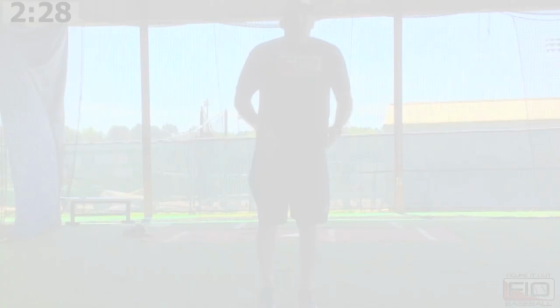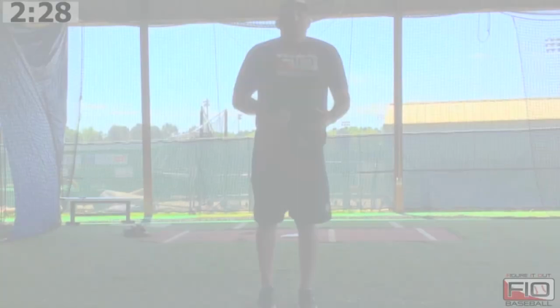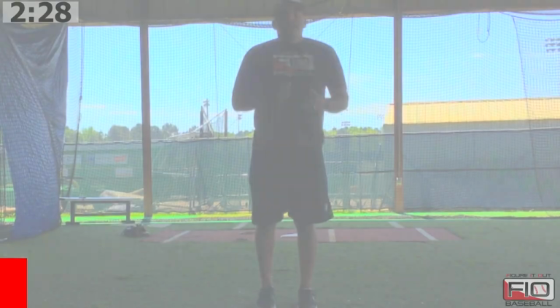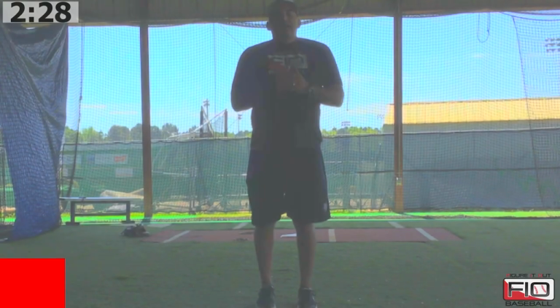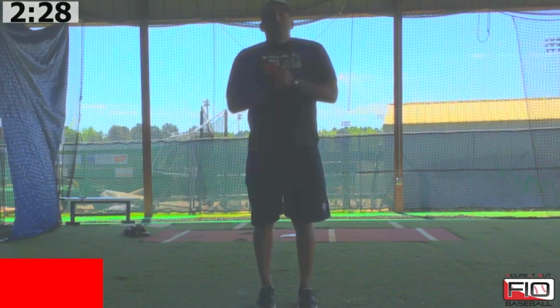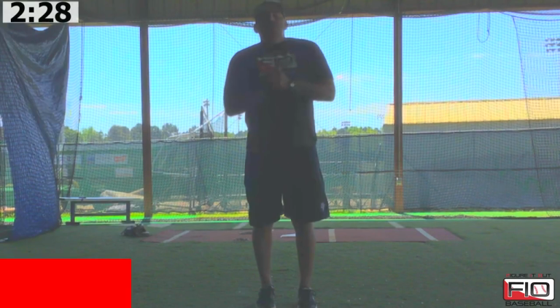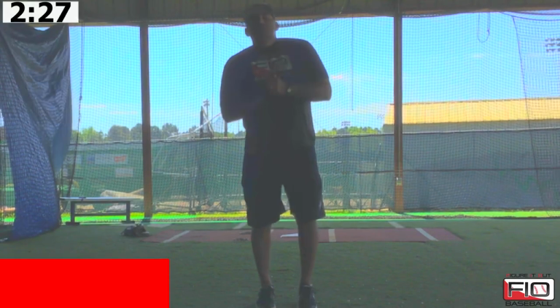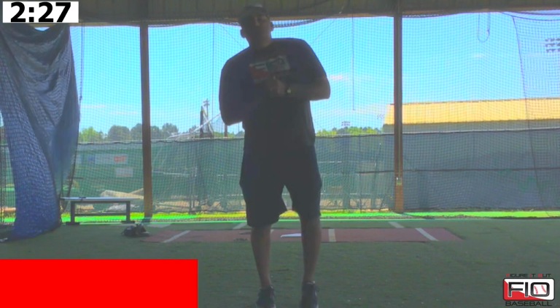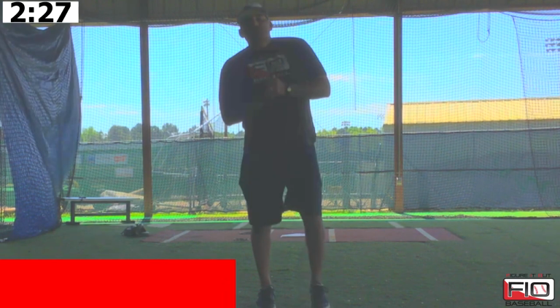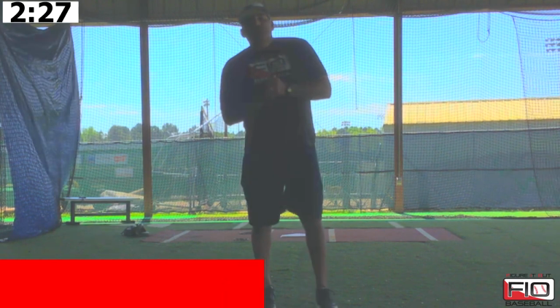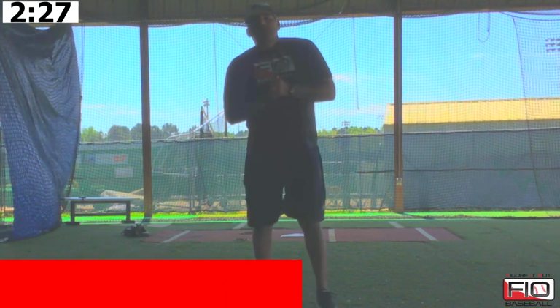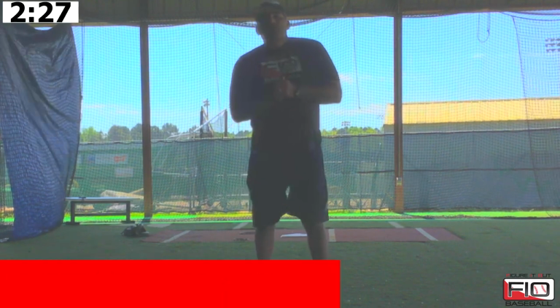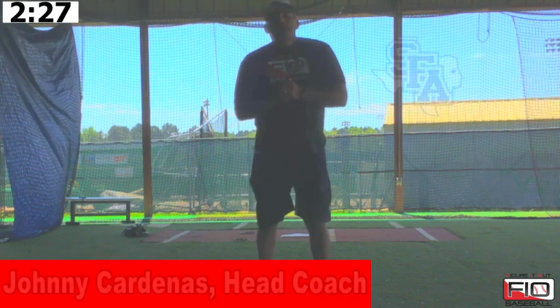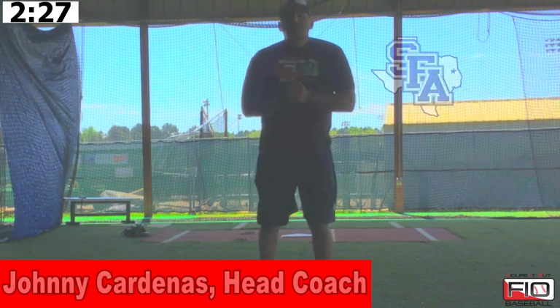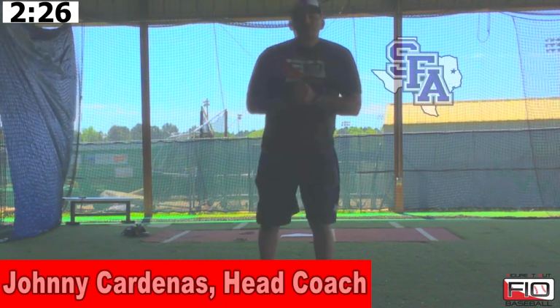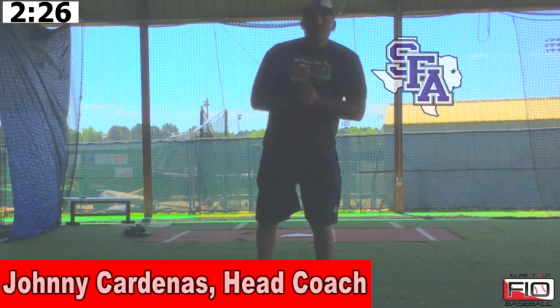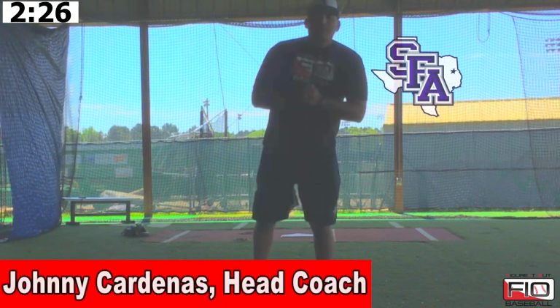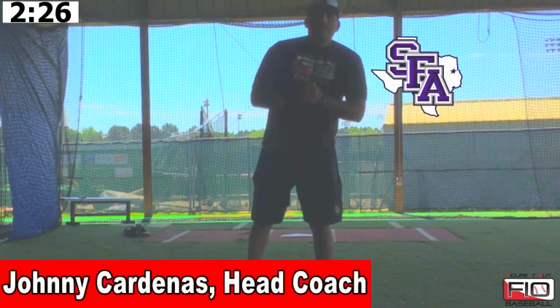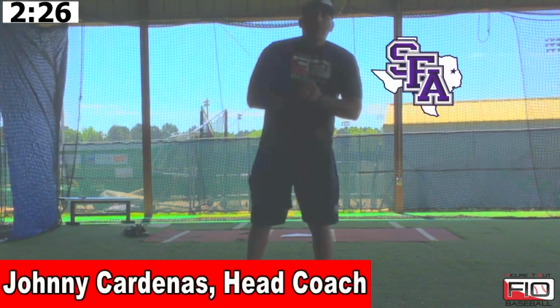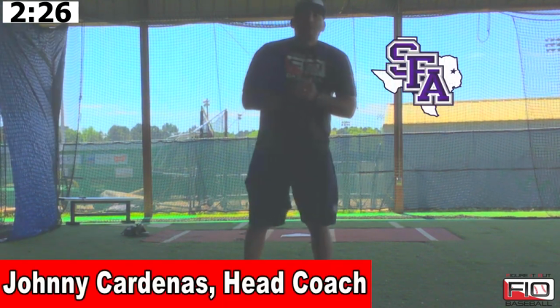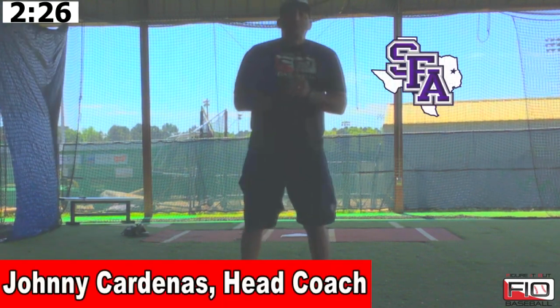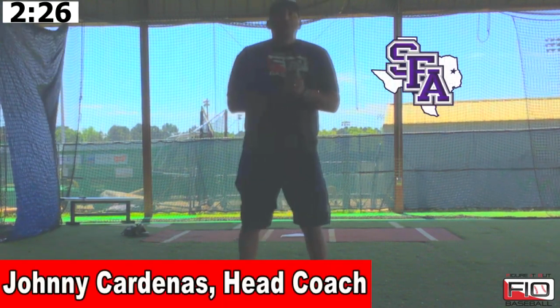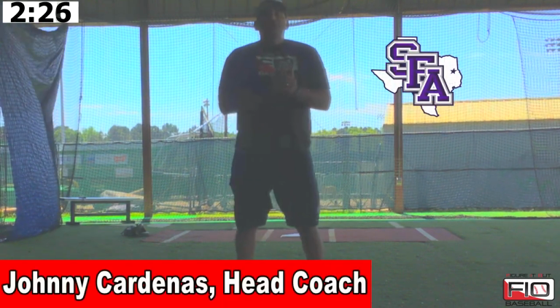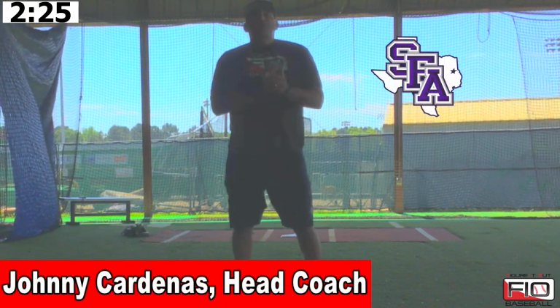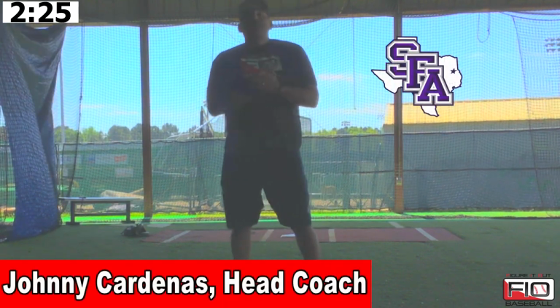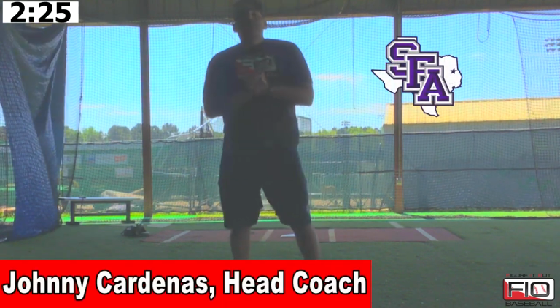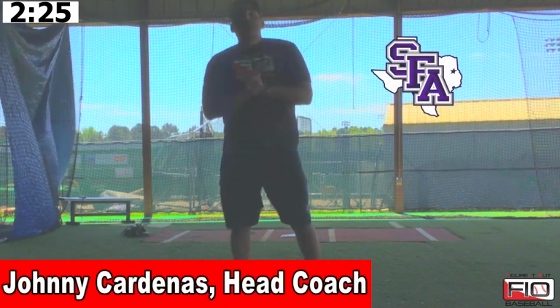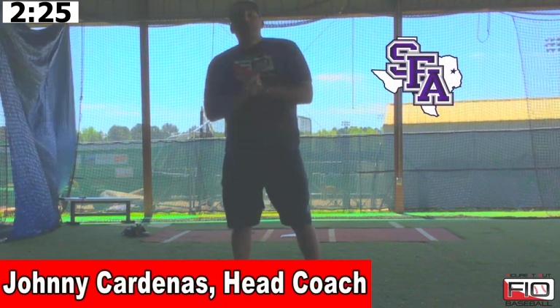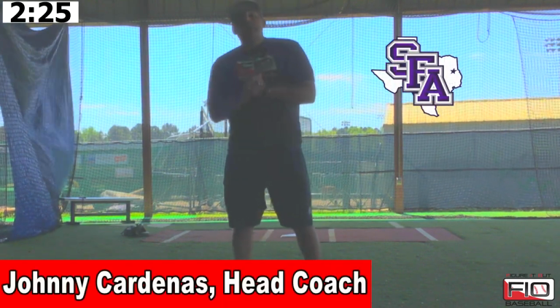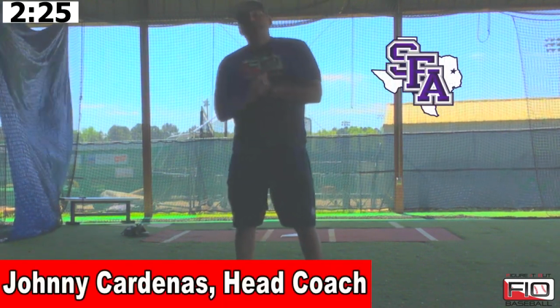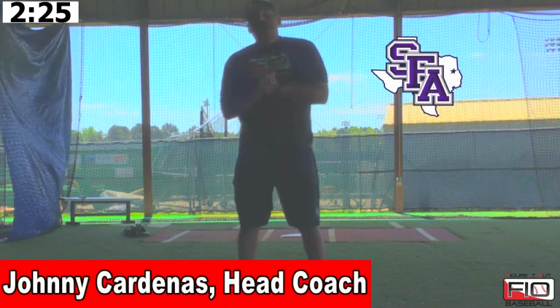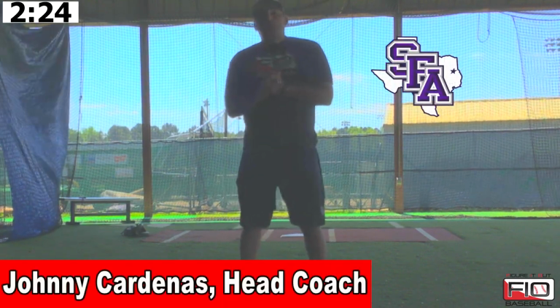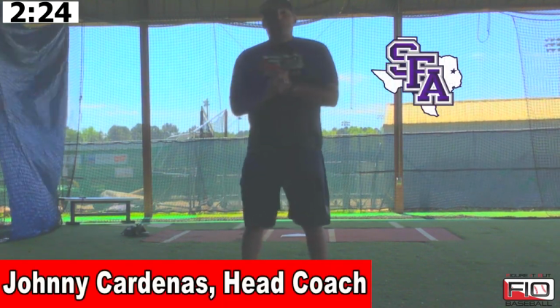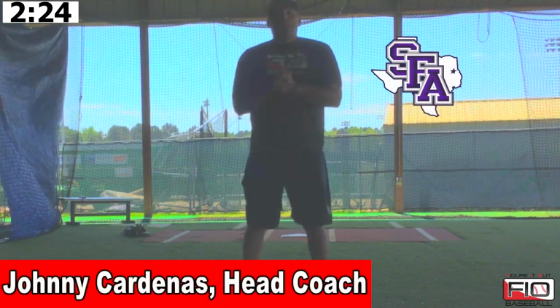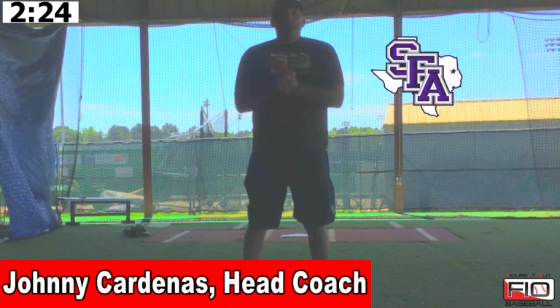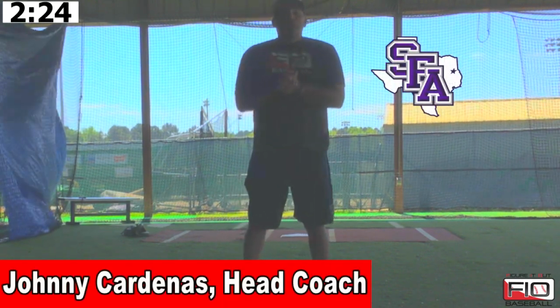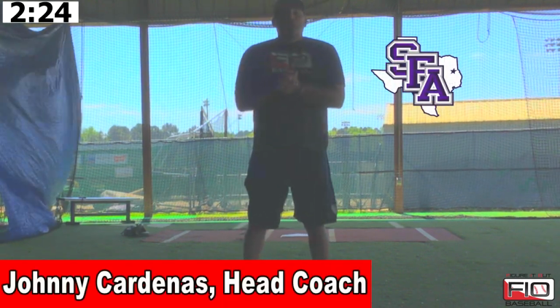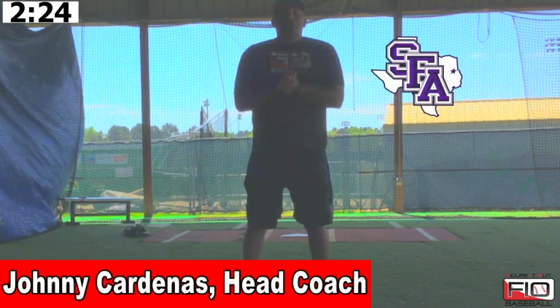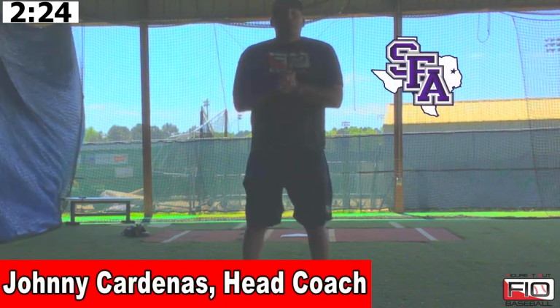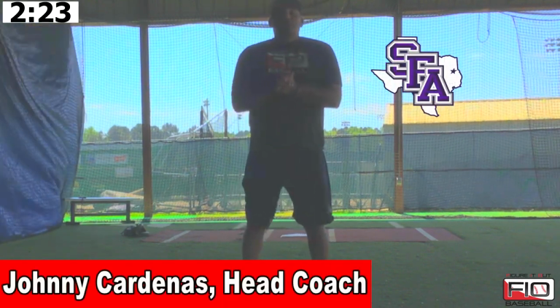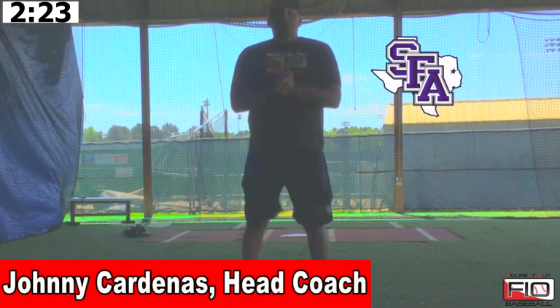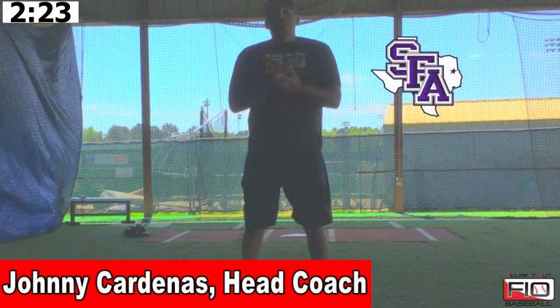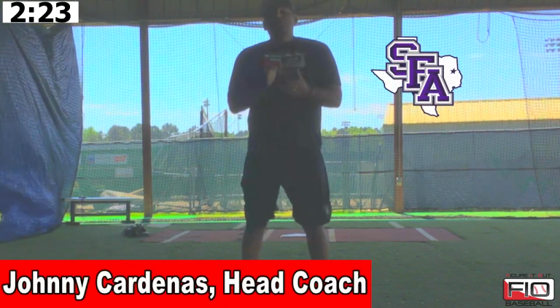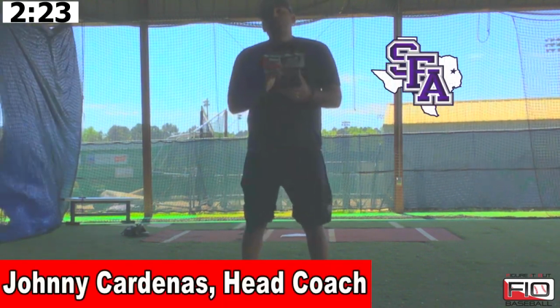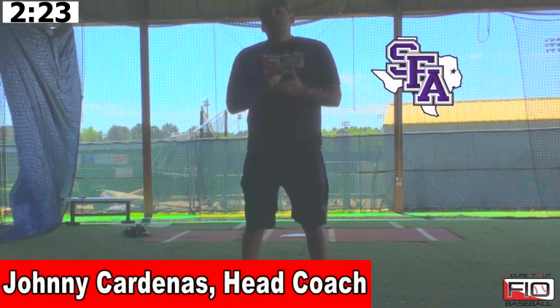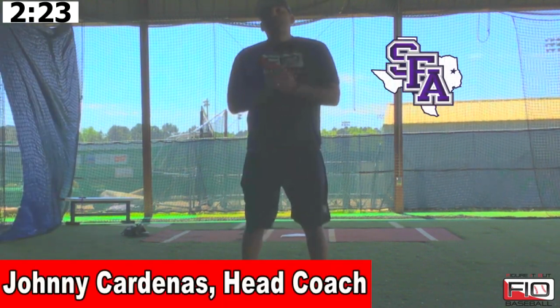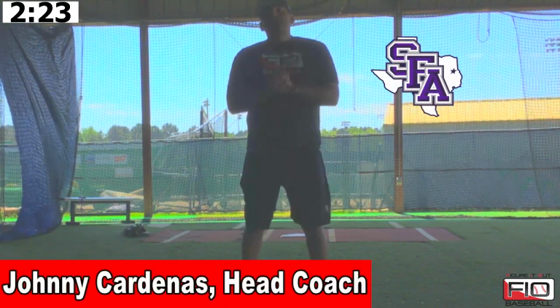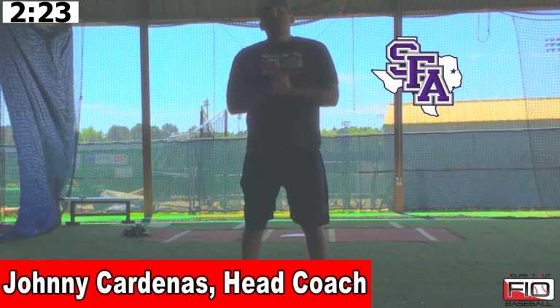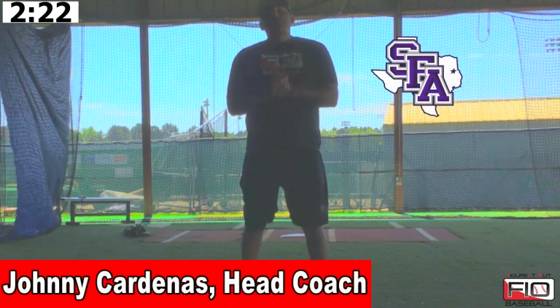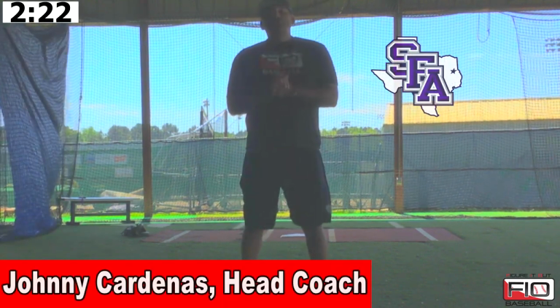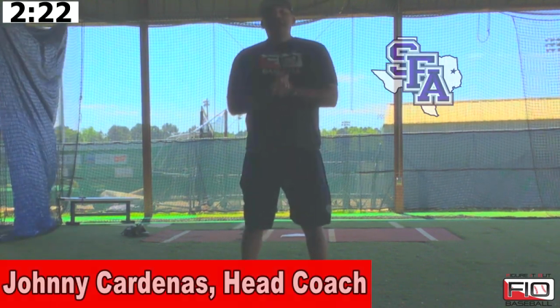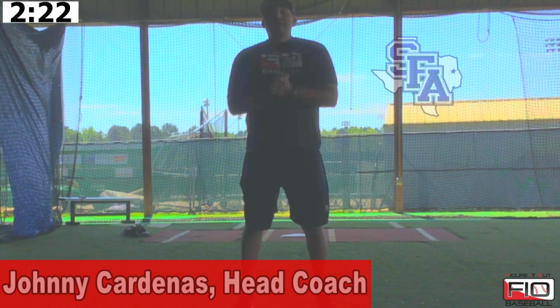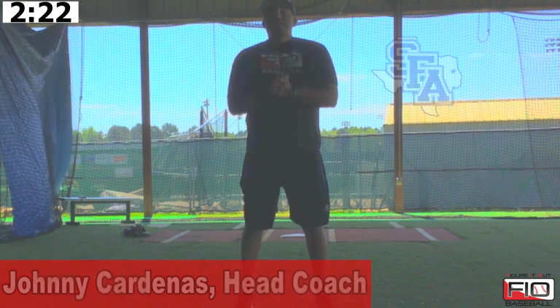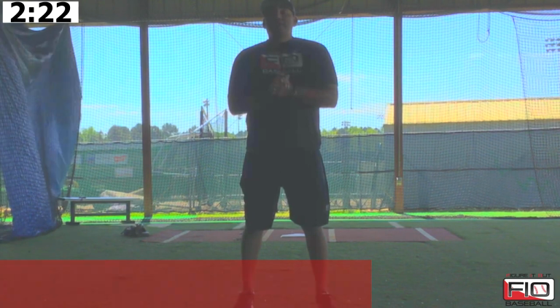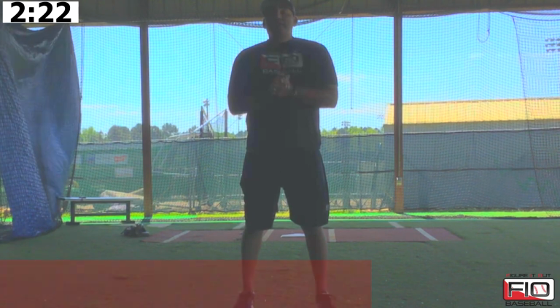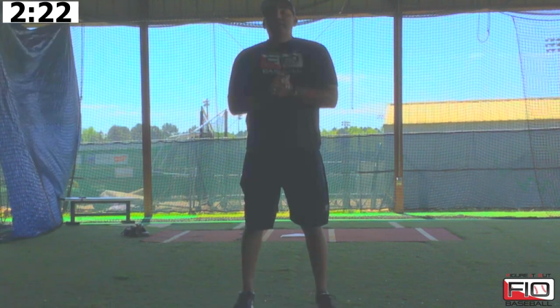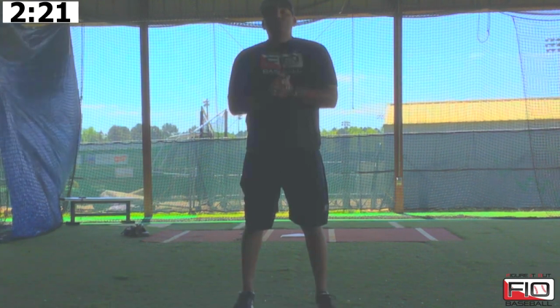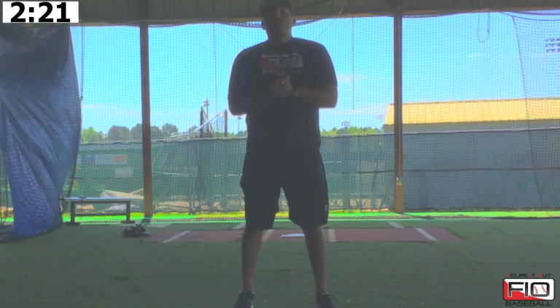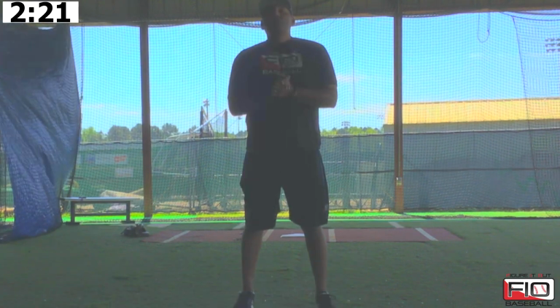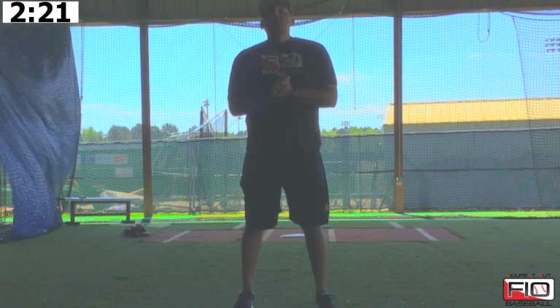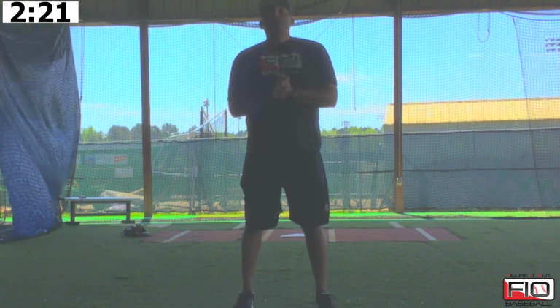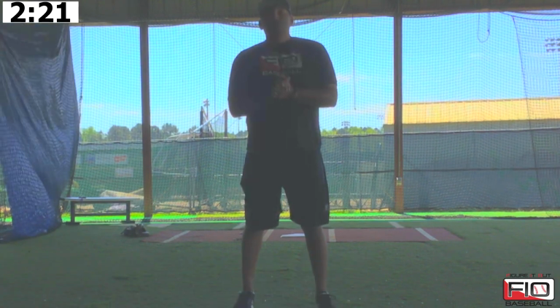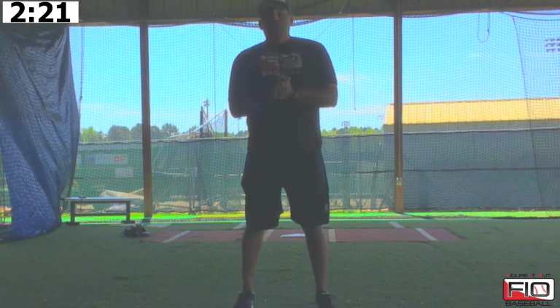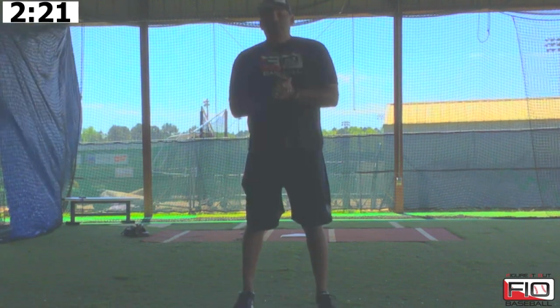Hey guys, Johnny Cardenas with Stephen F. Austin Baseball on Figure It Out Baseball. The next drill that we're going to show you guys today is our Frisbee drill.